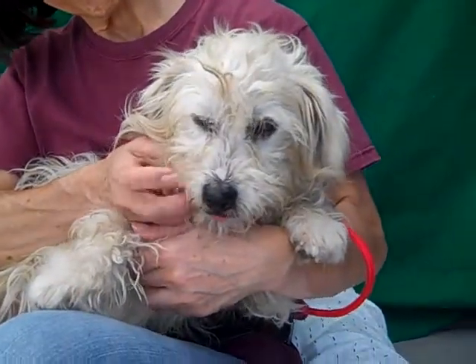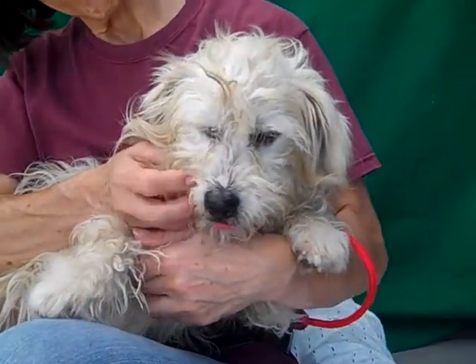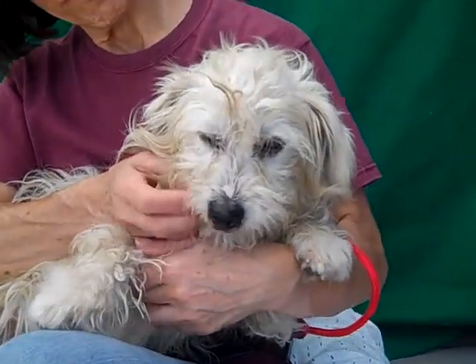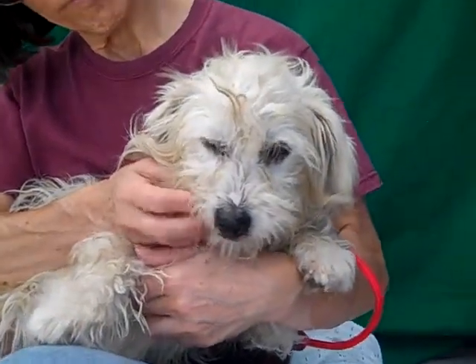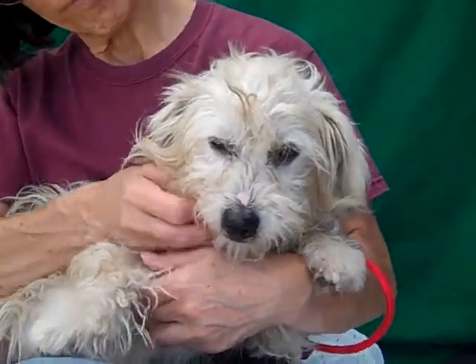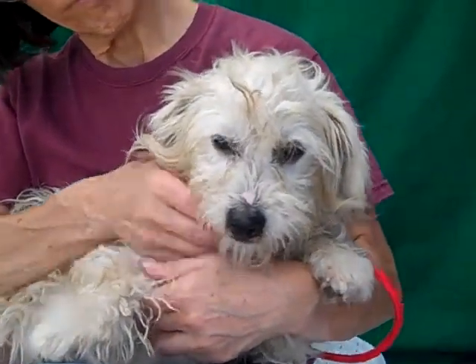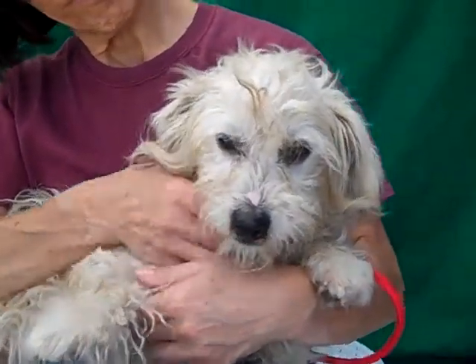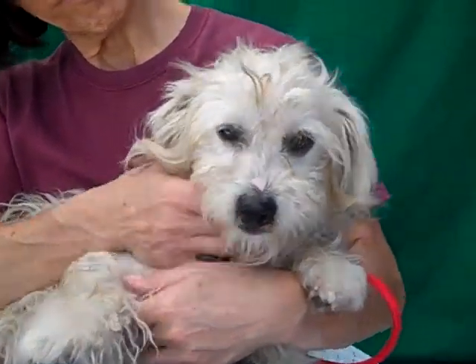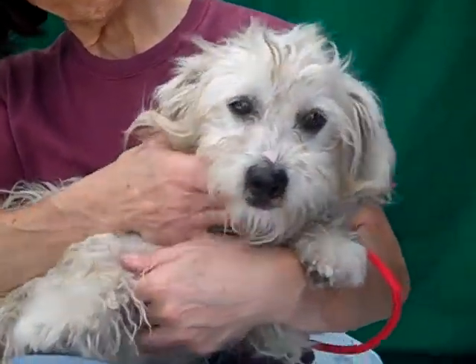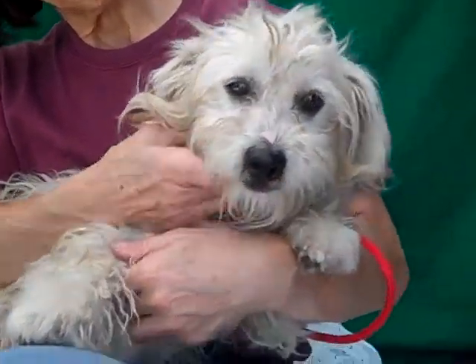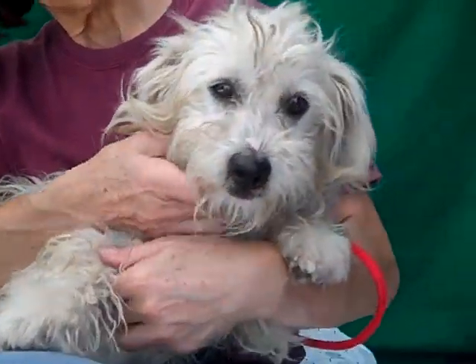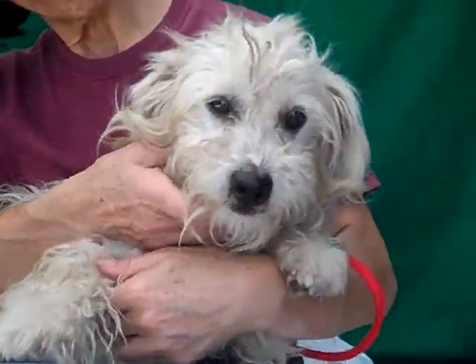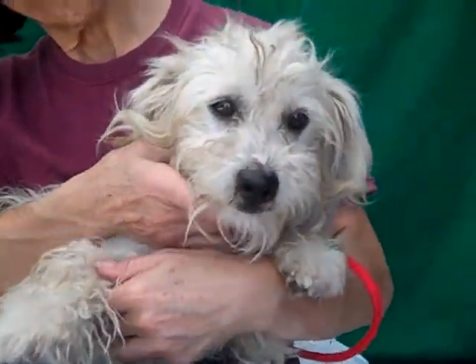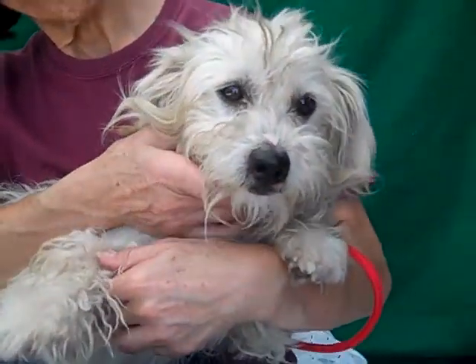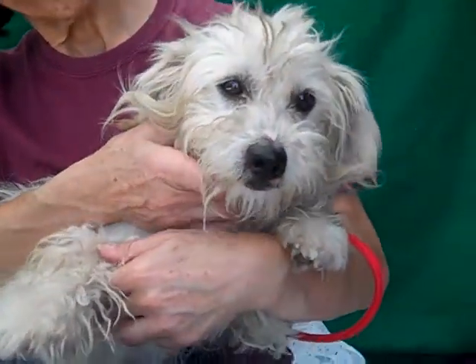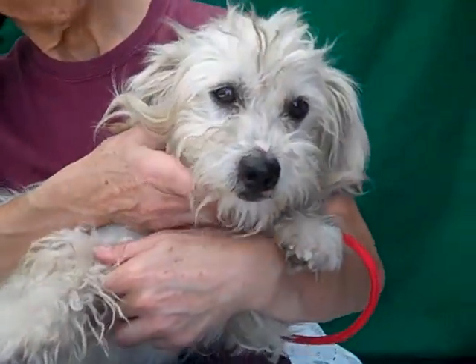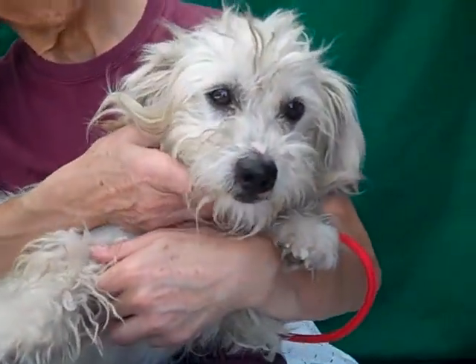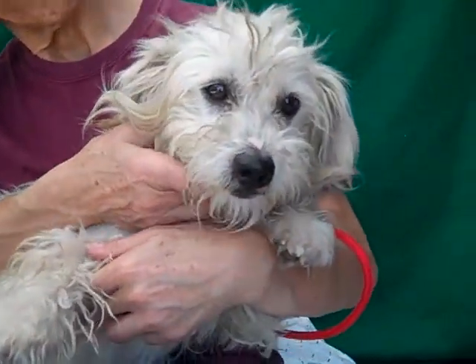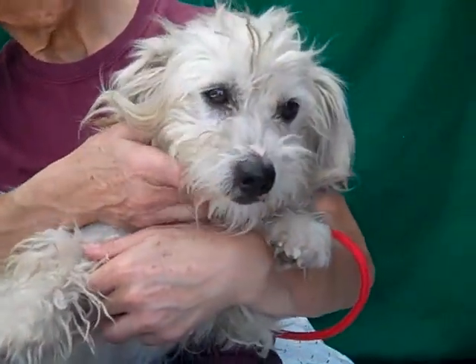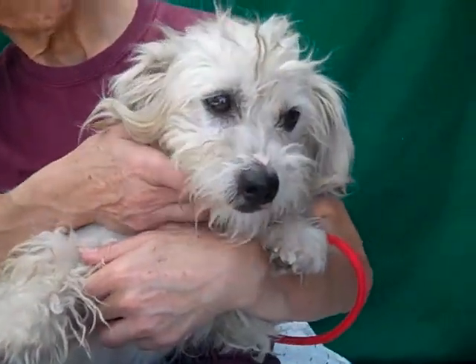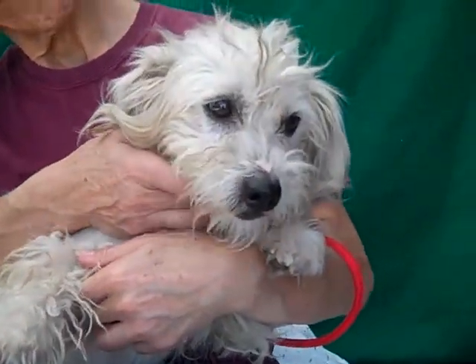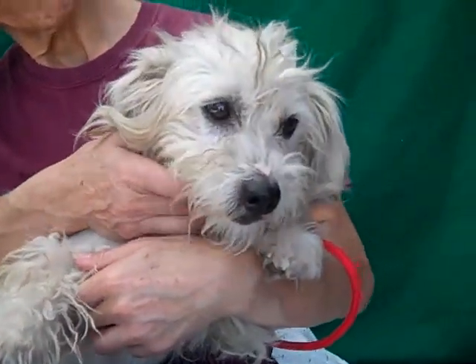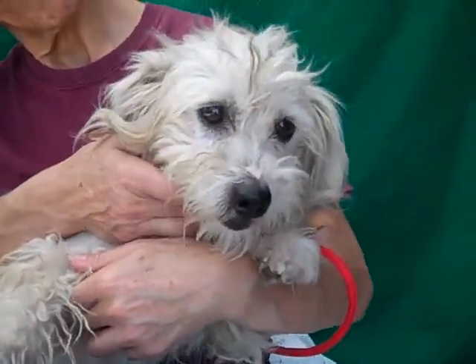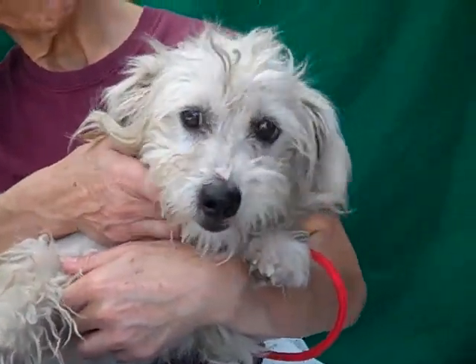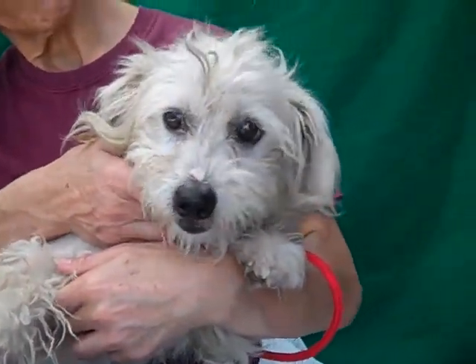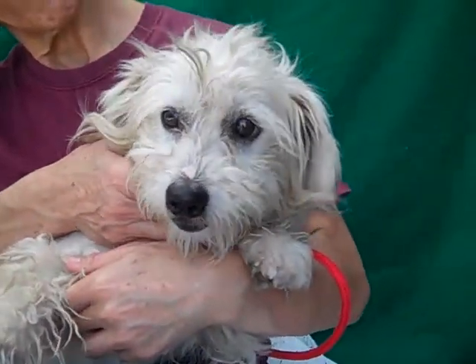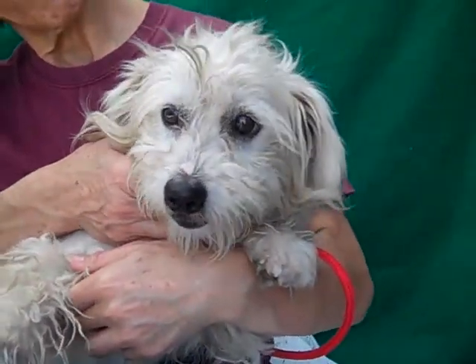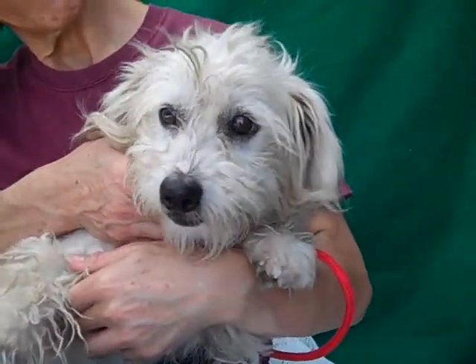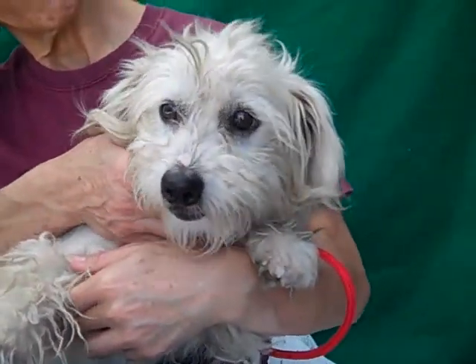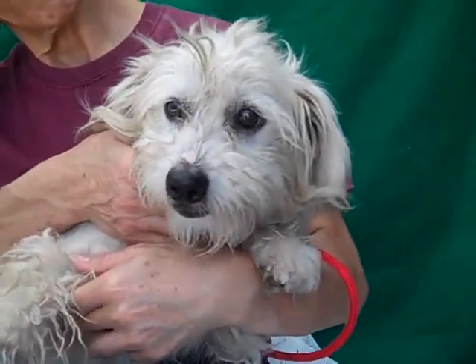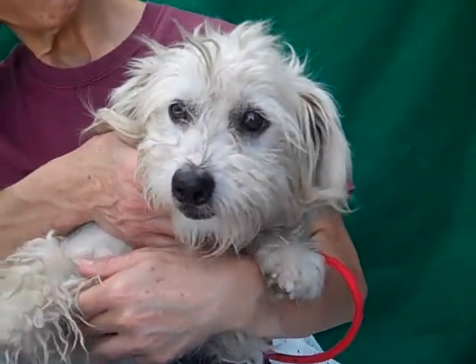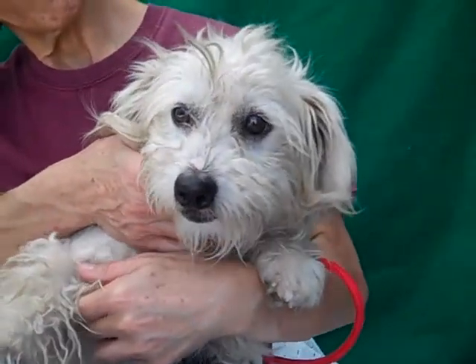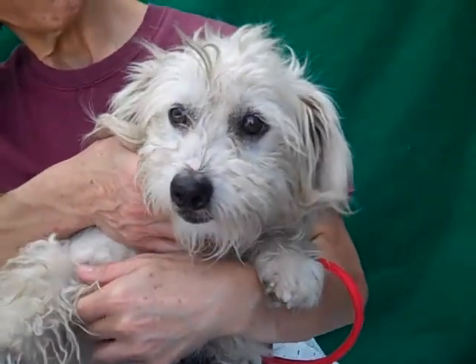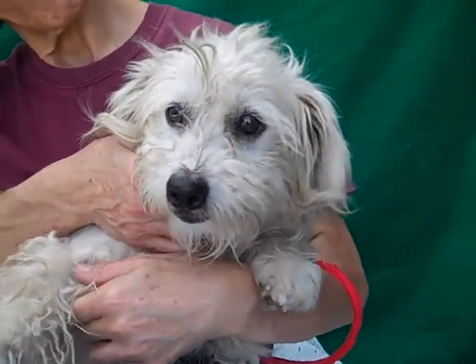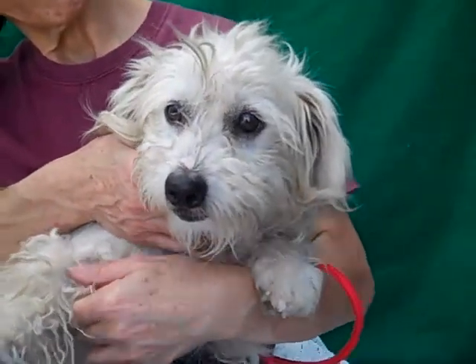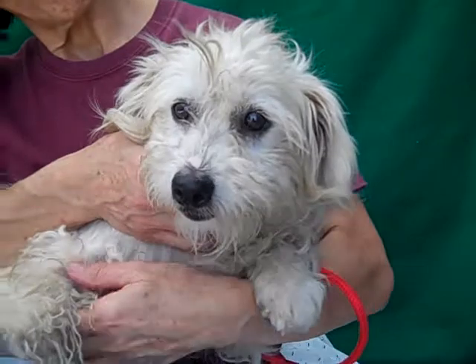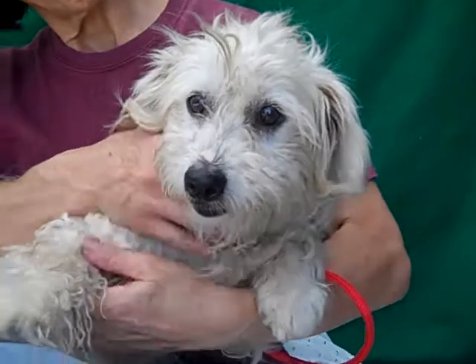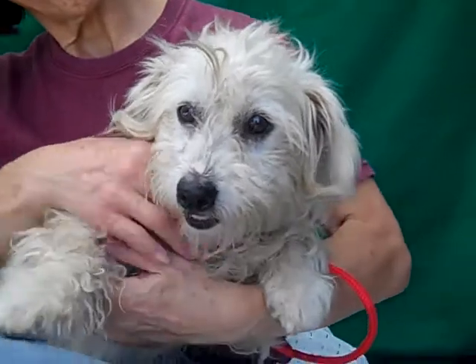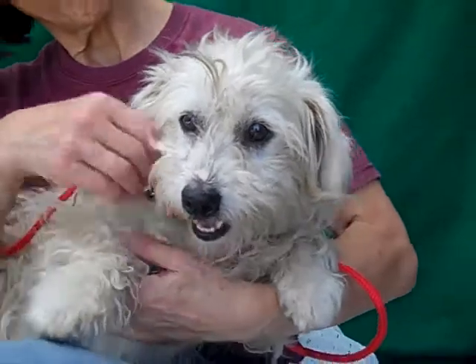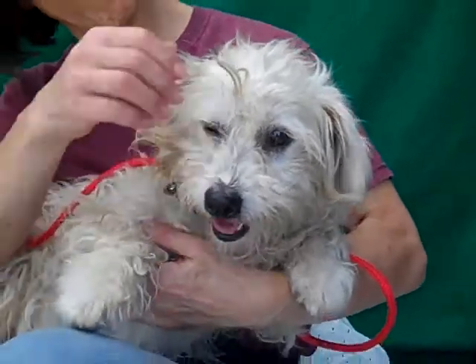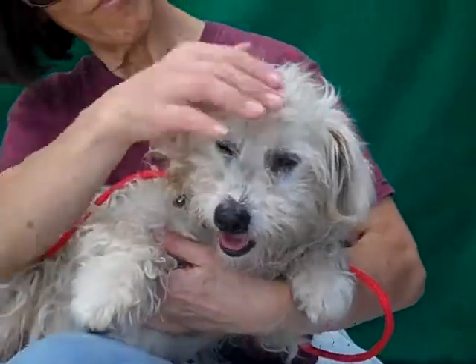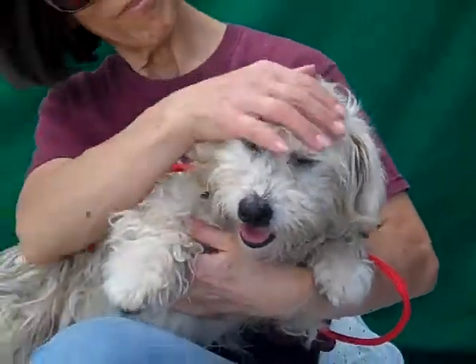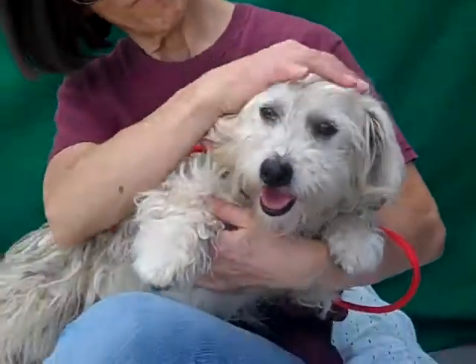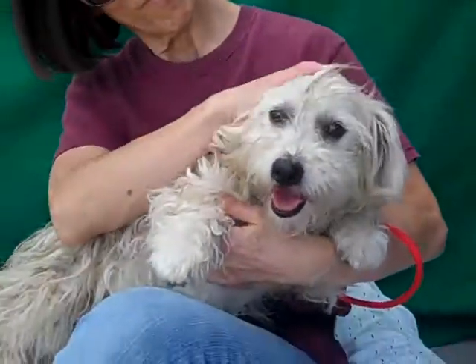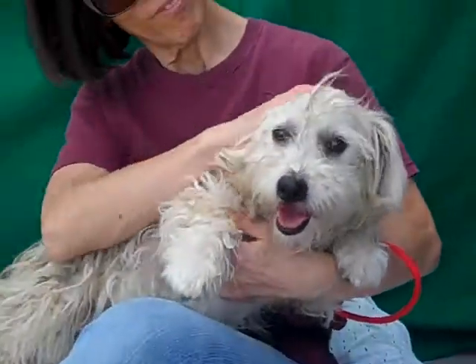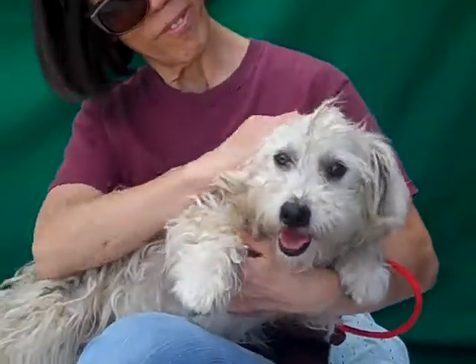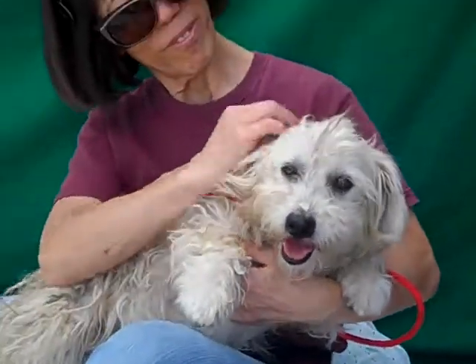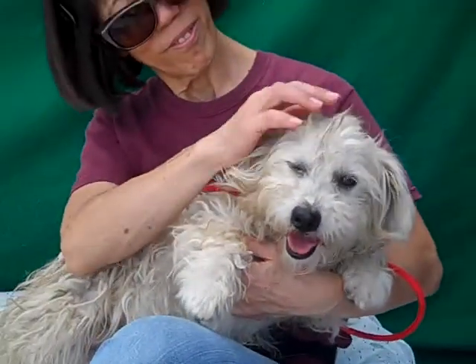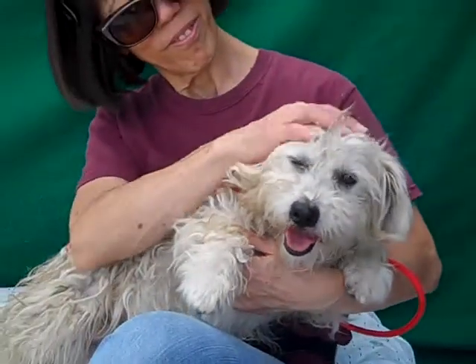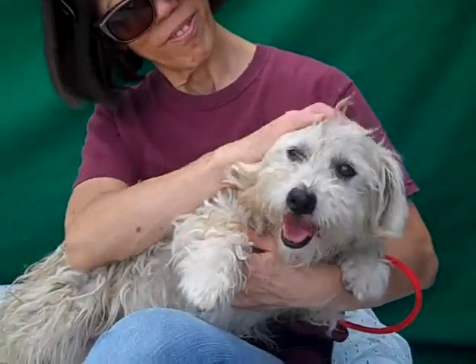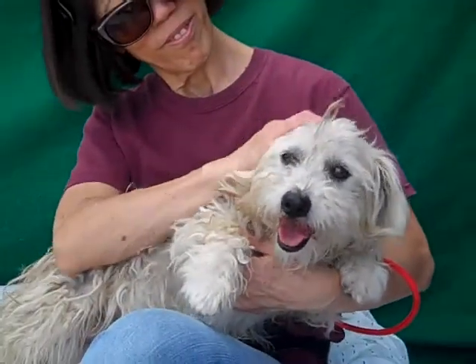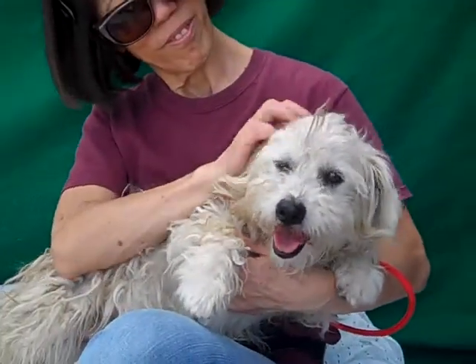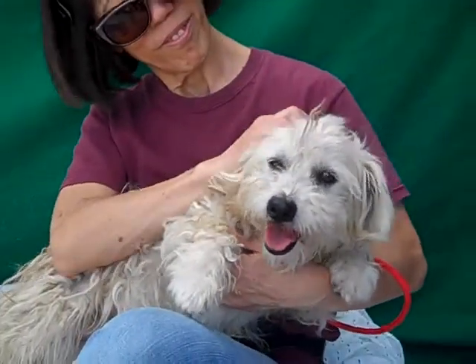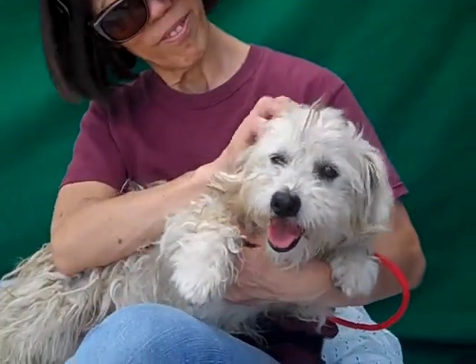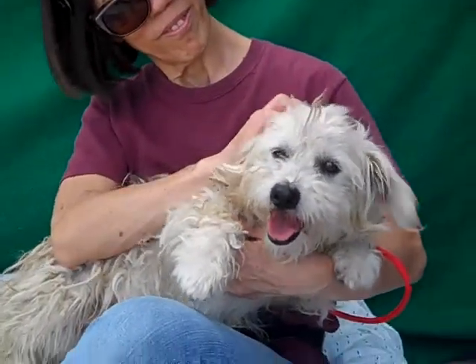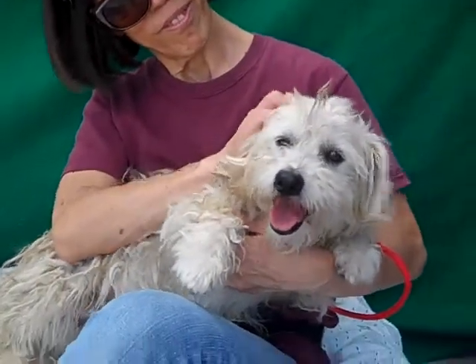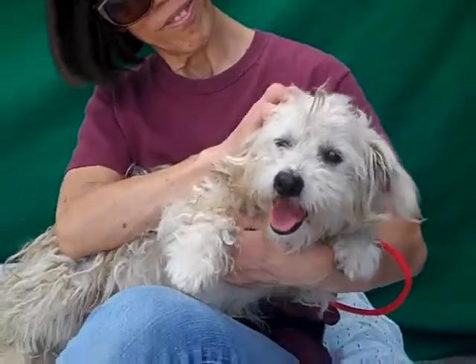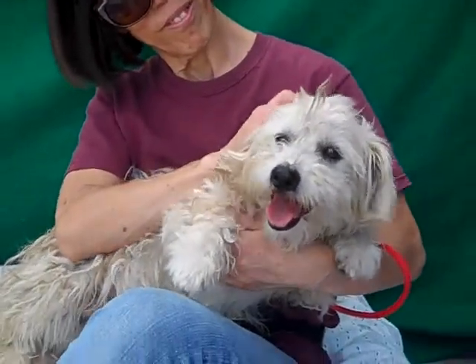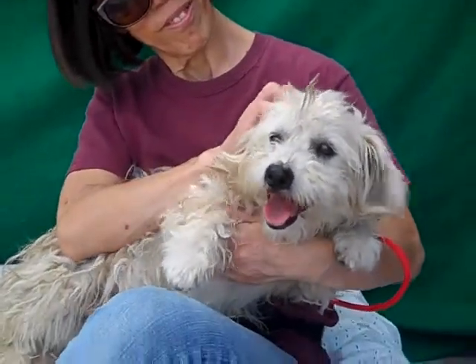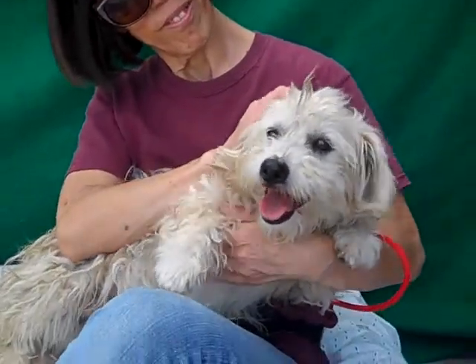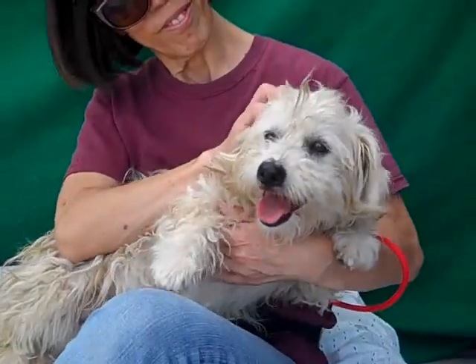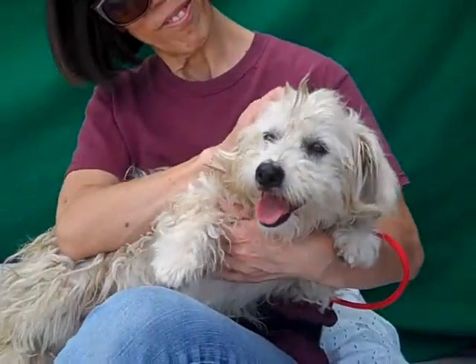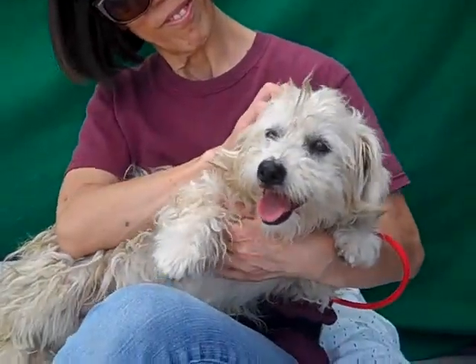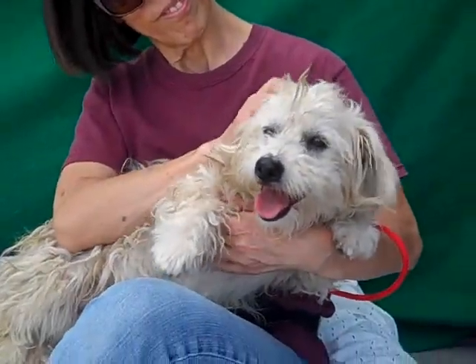Right Parker? Say yeah, I want a family. I am adorable. Bye bye Parker. Yeah, fluffy fluffy.